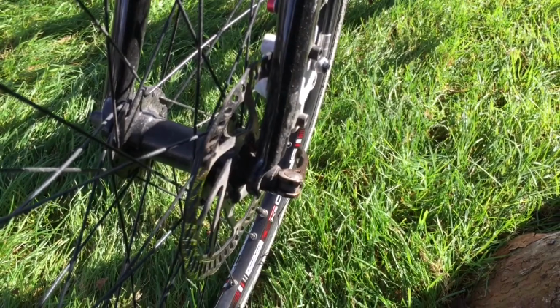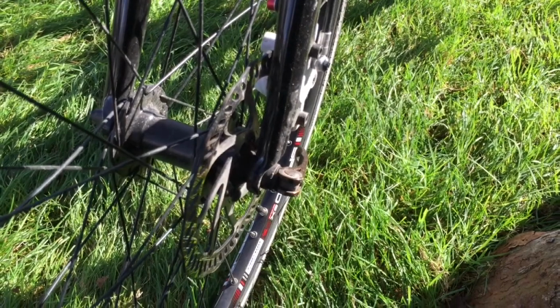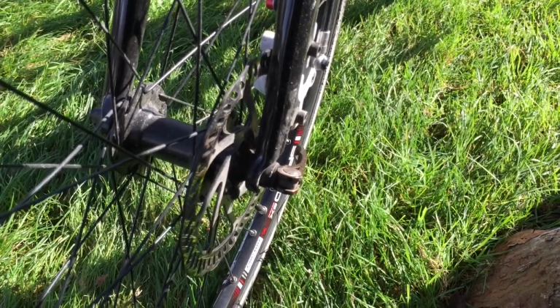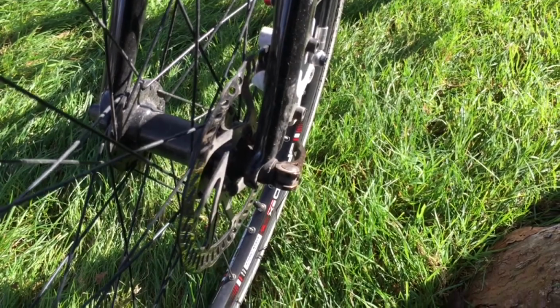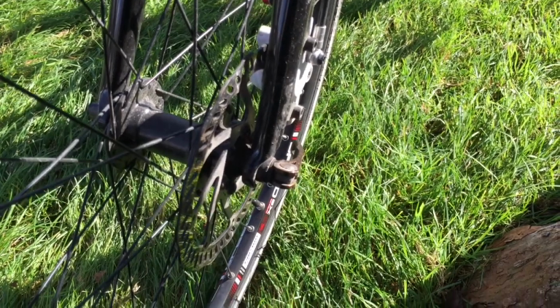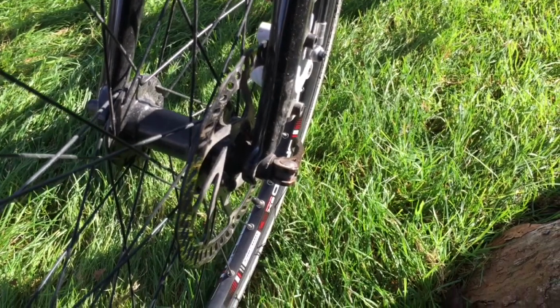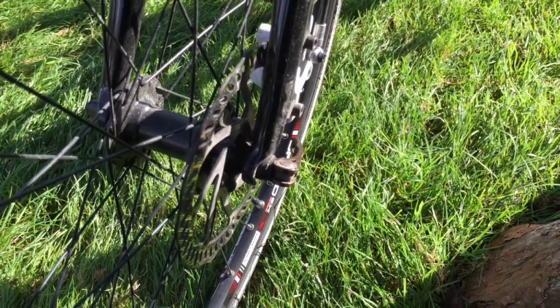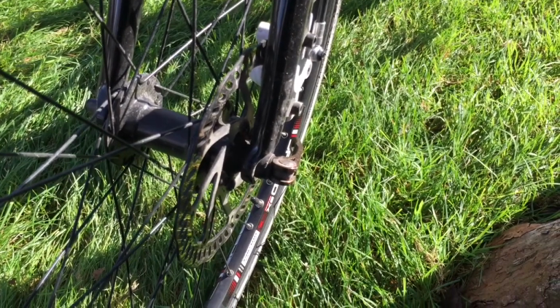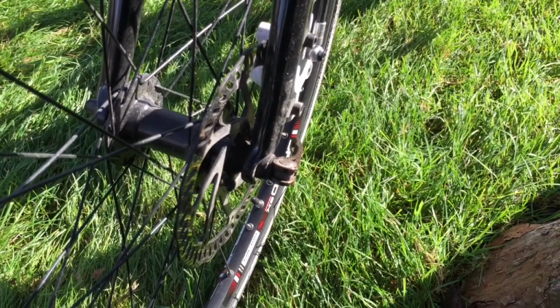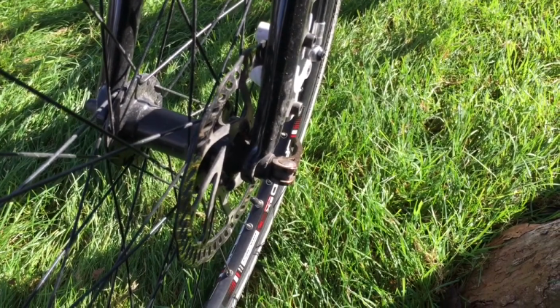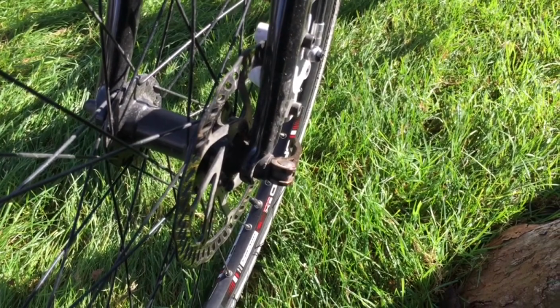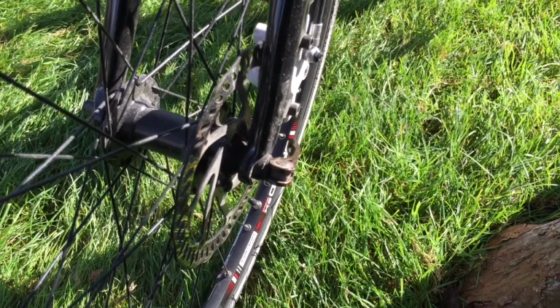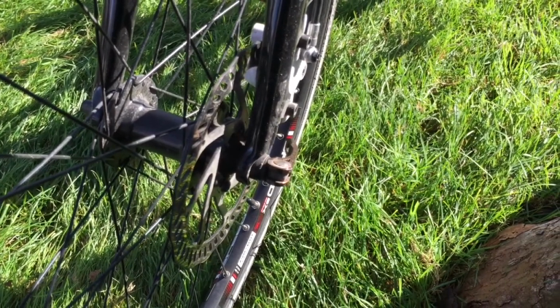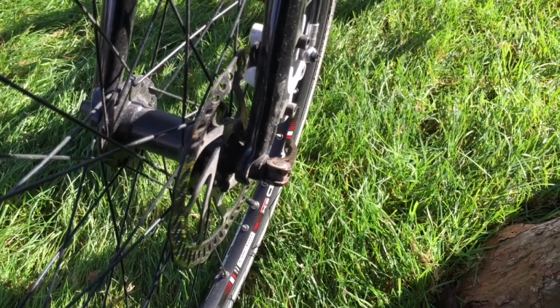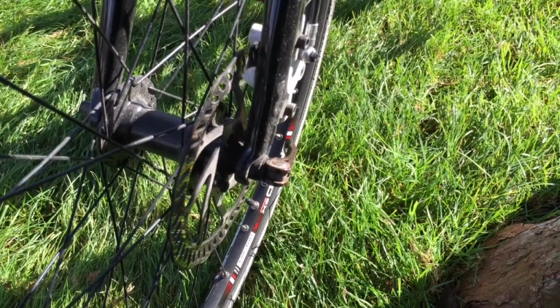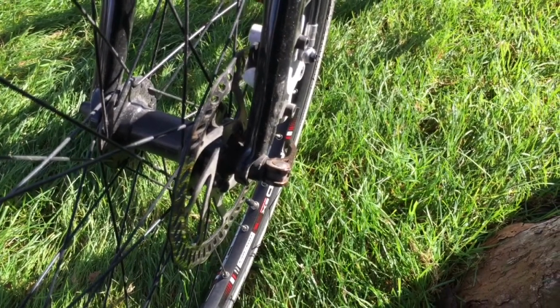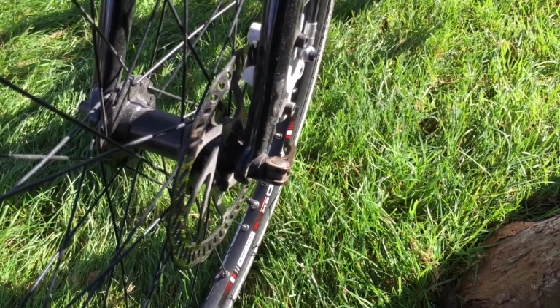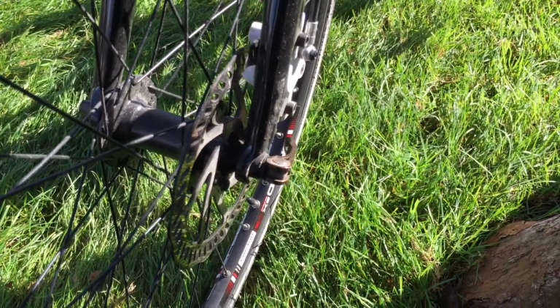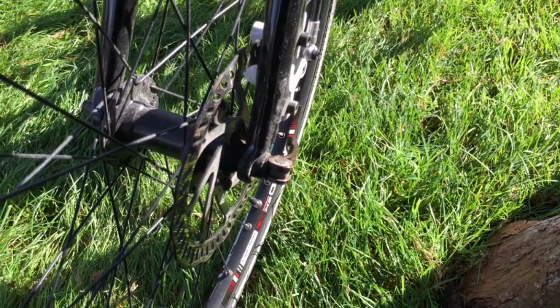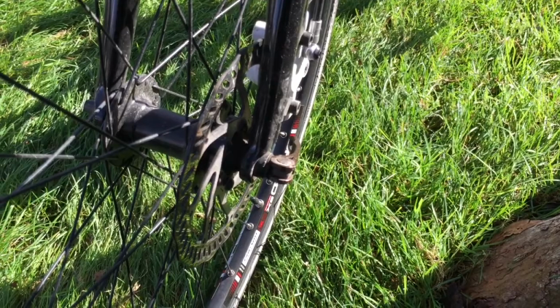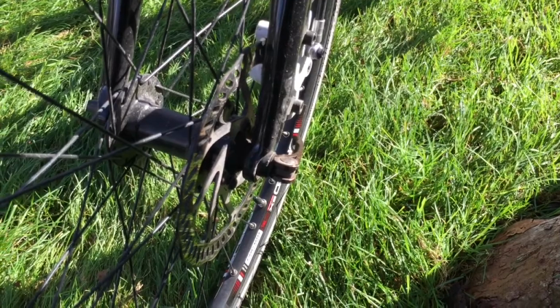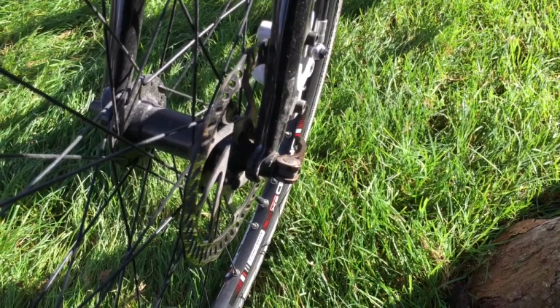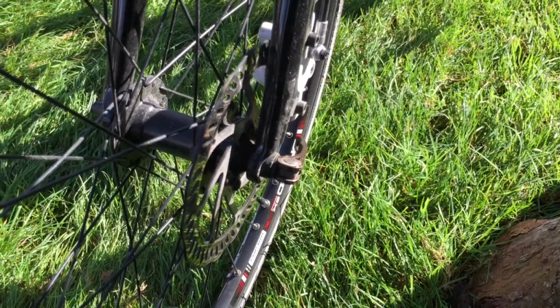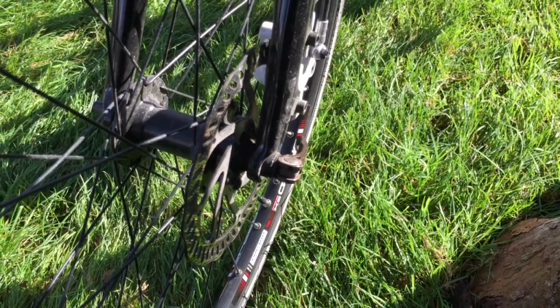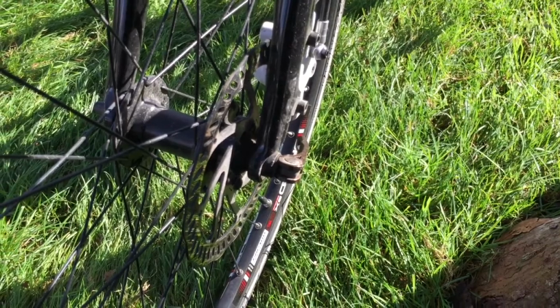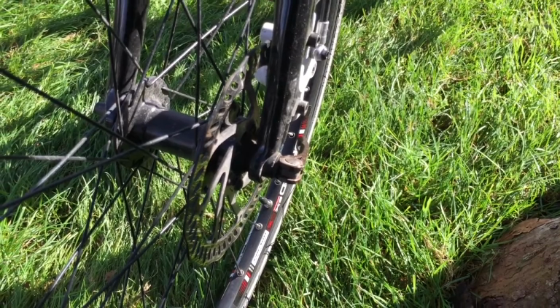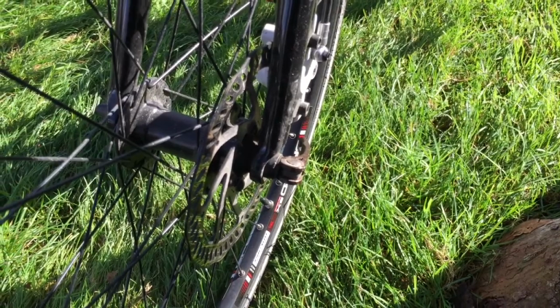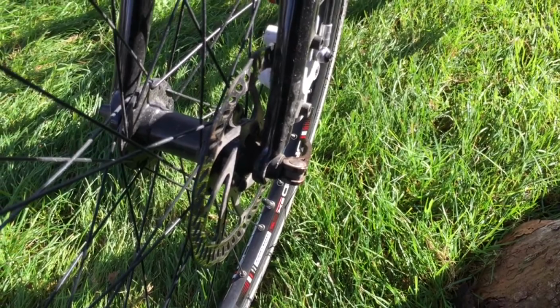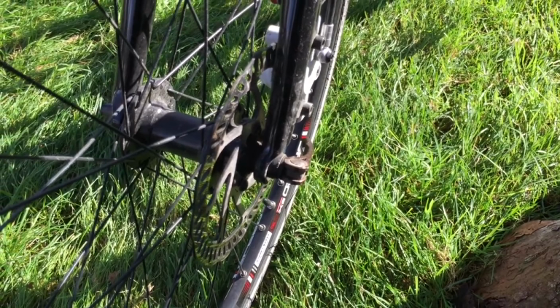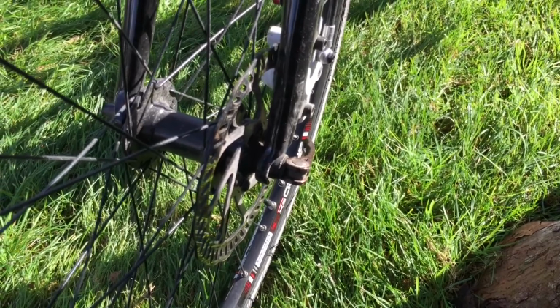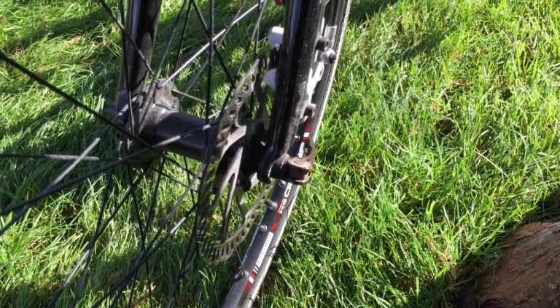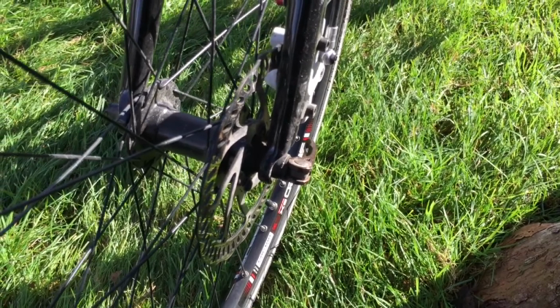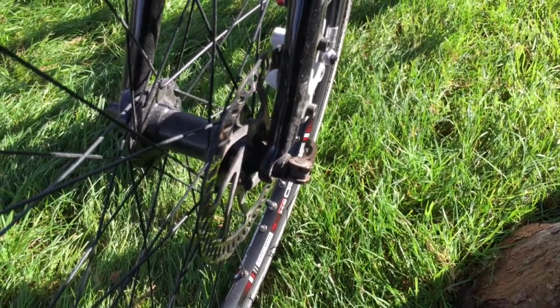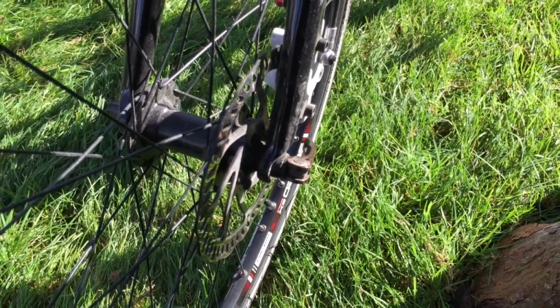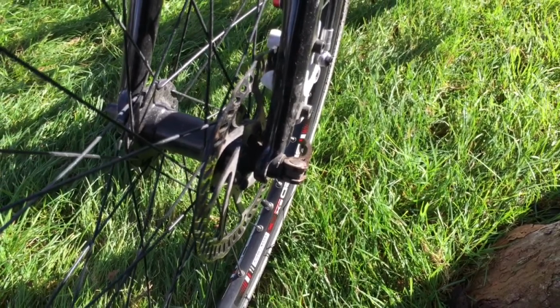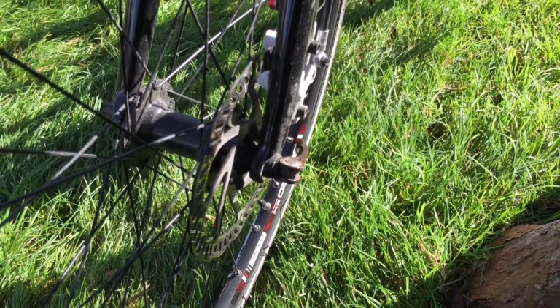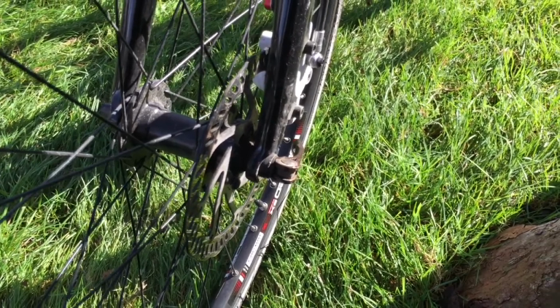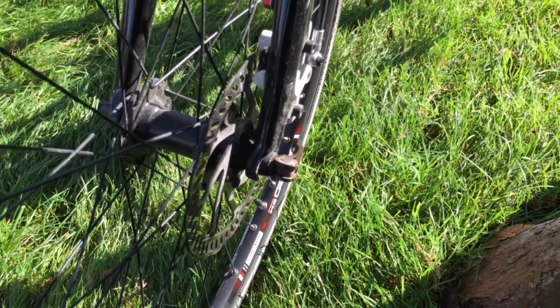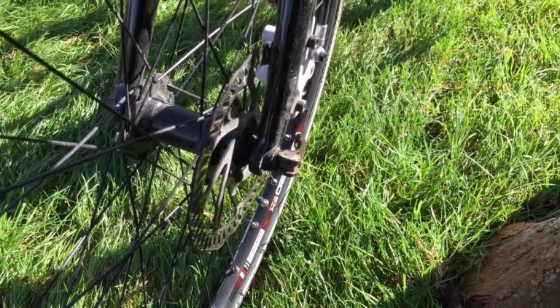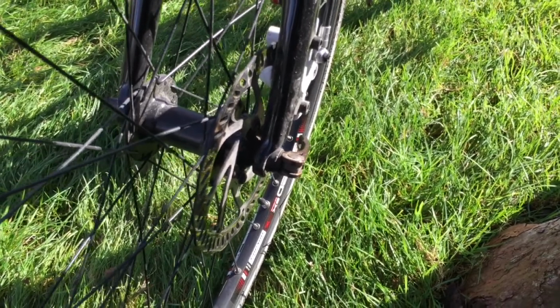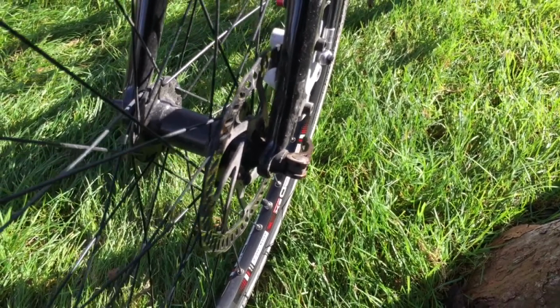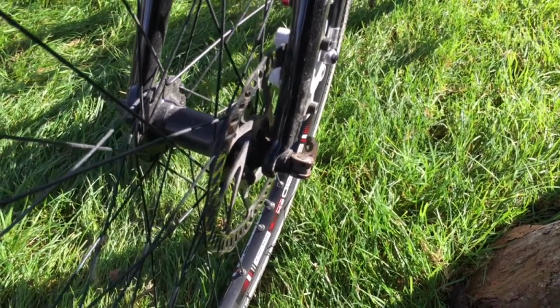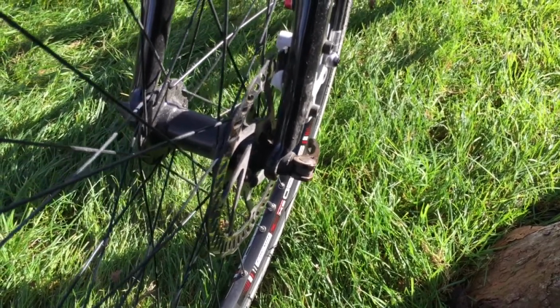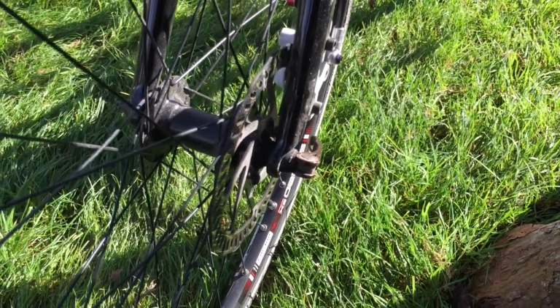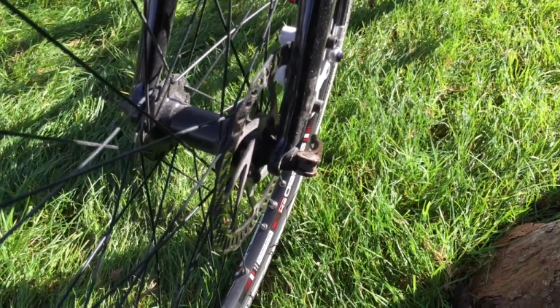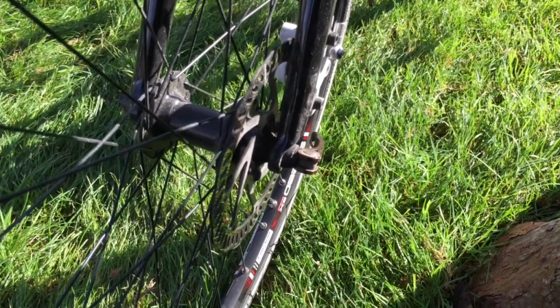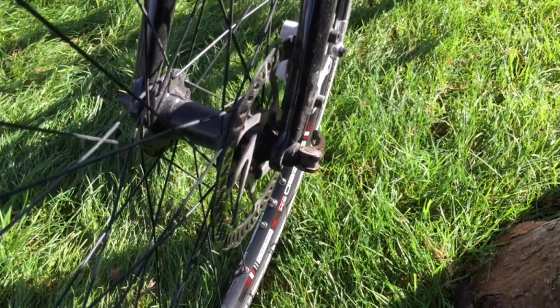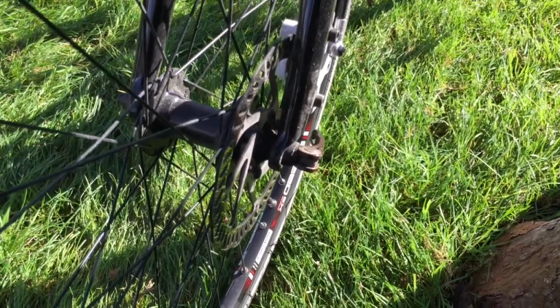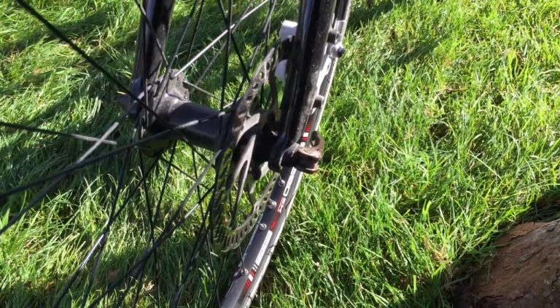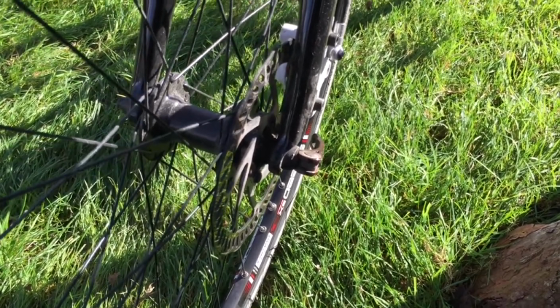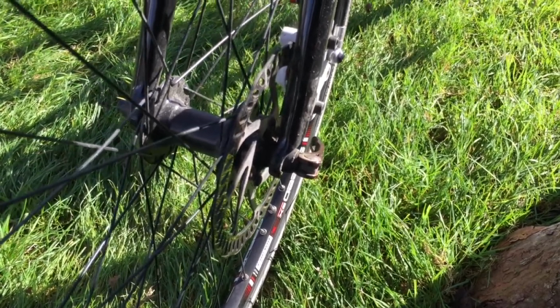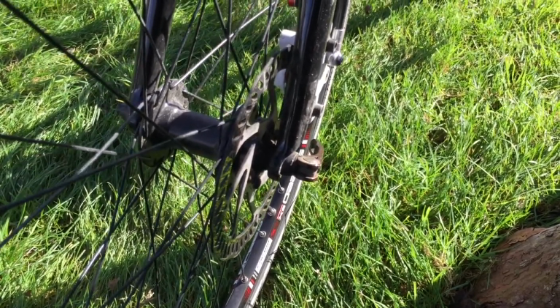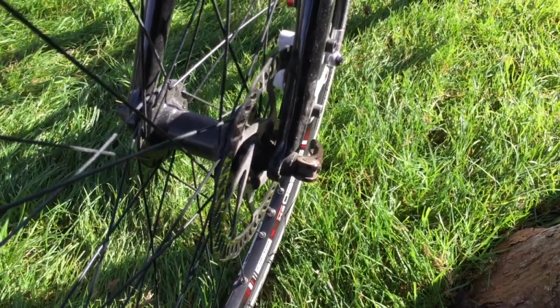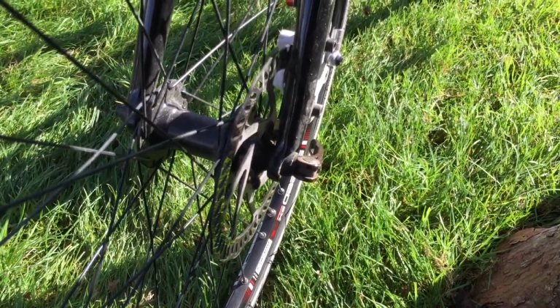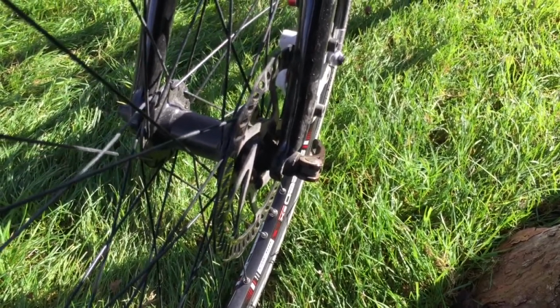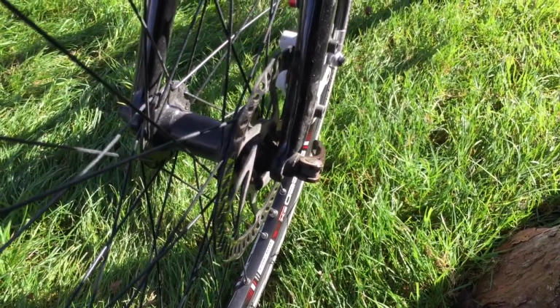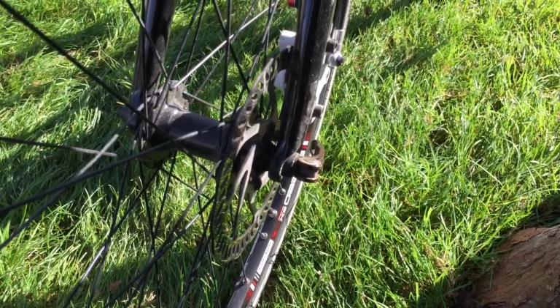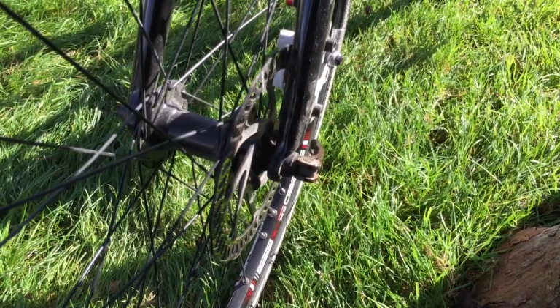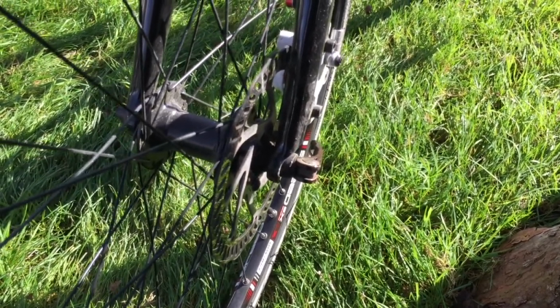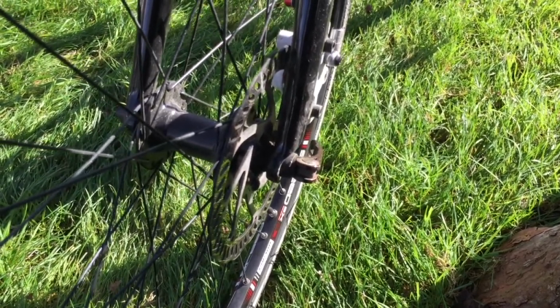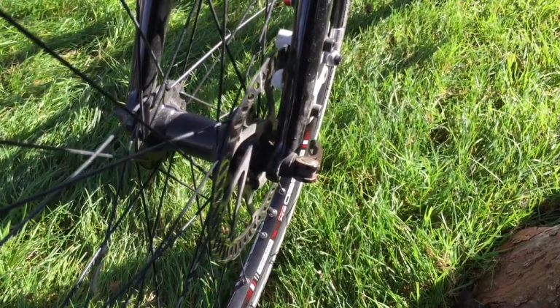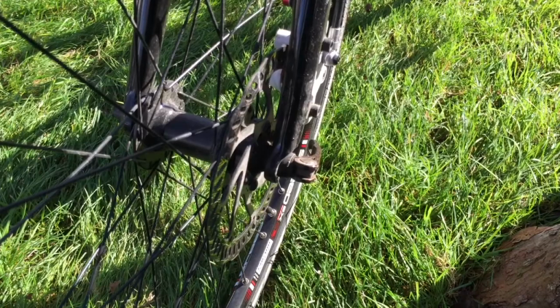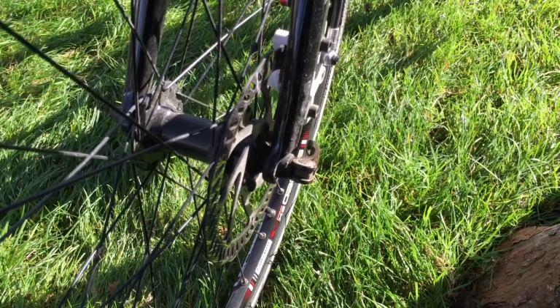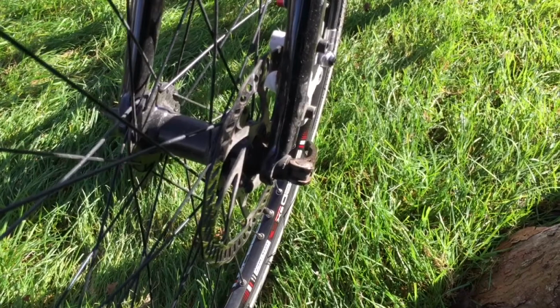It also has great brakes. Disc brakes on the front and back make stopping with the trailer full of kids easy.